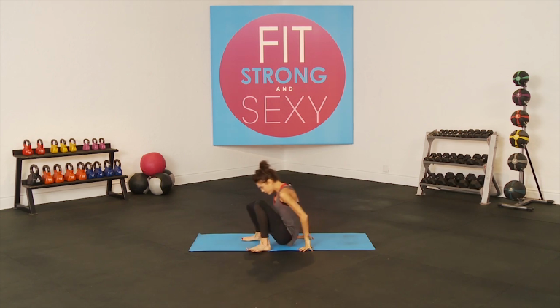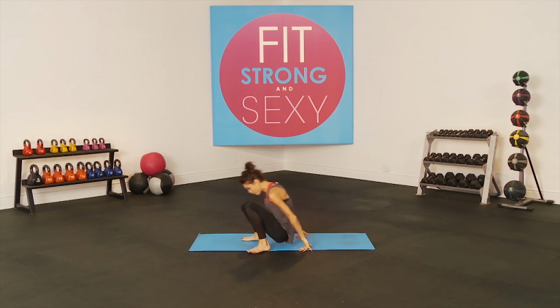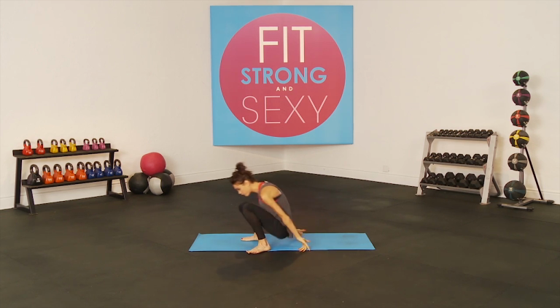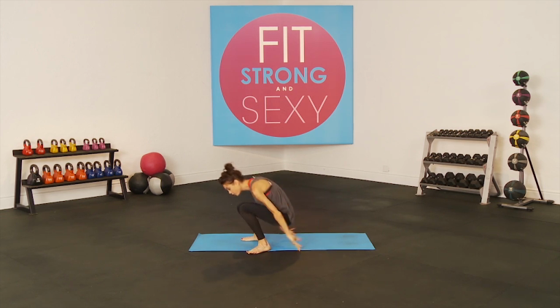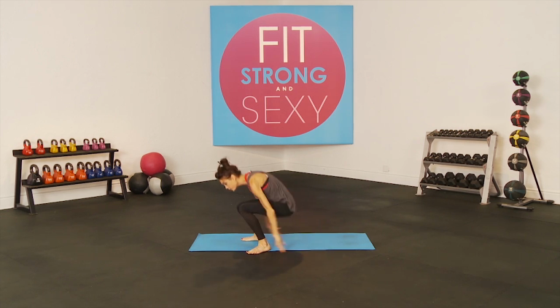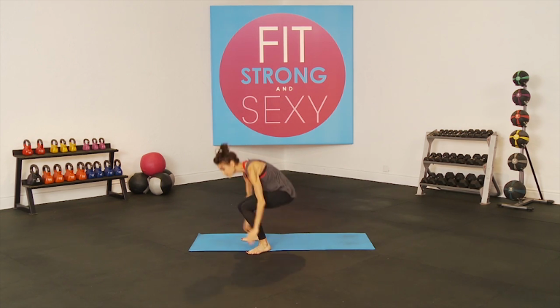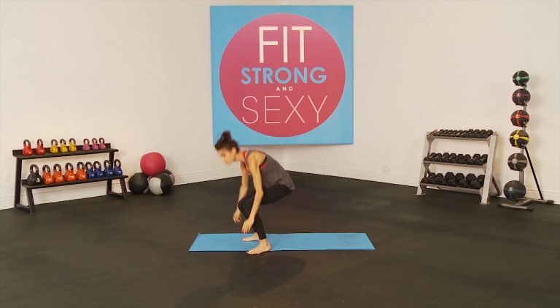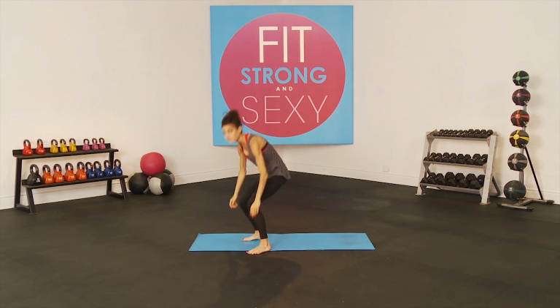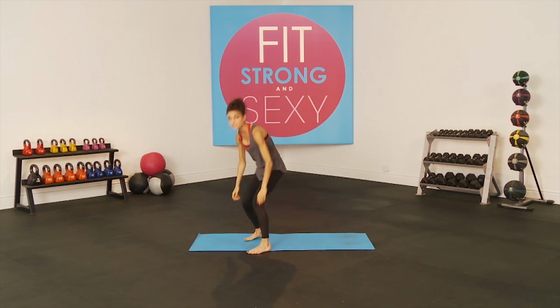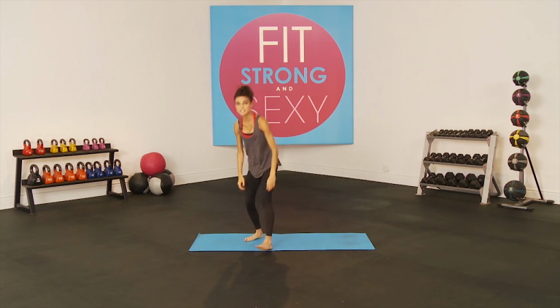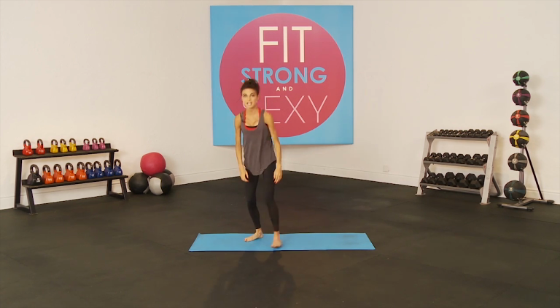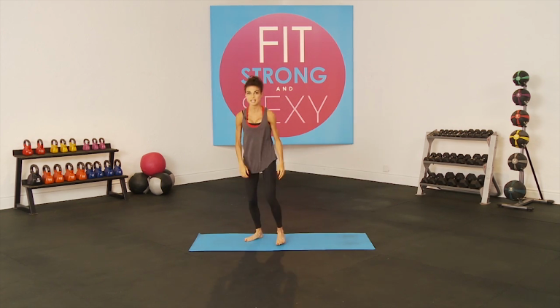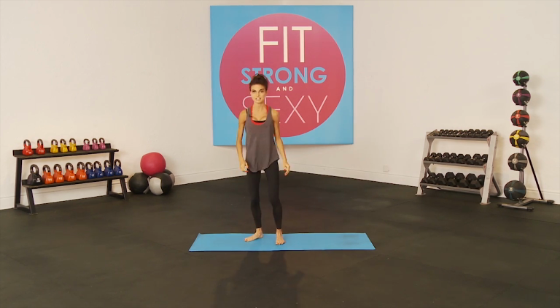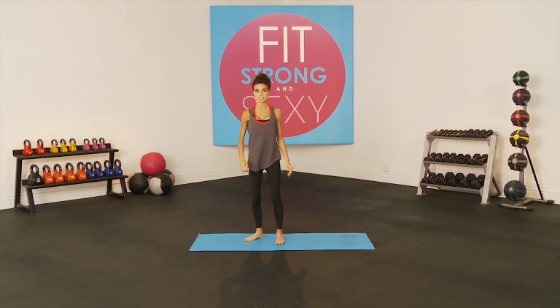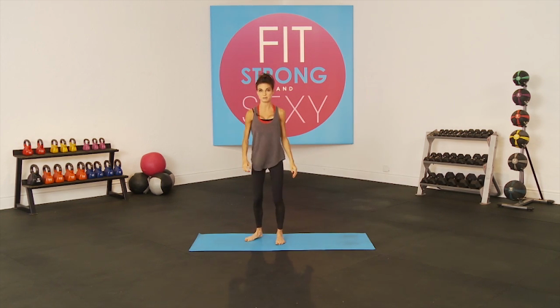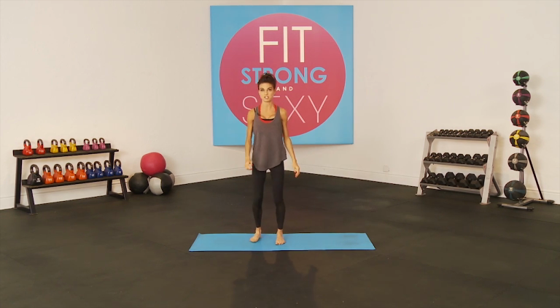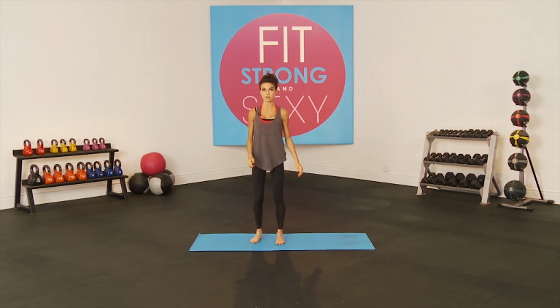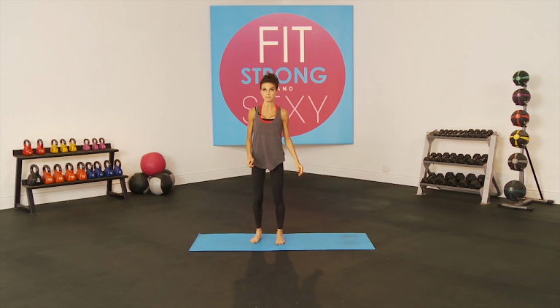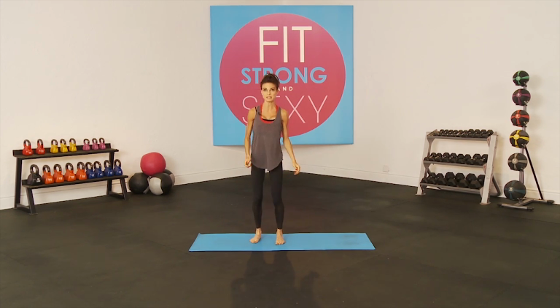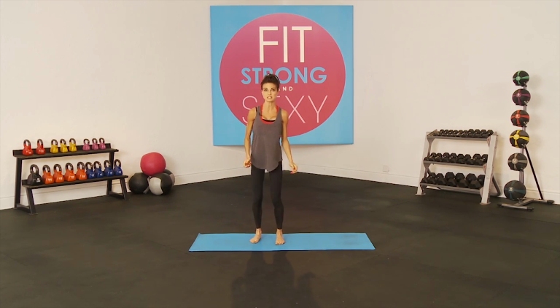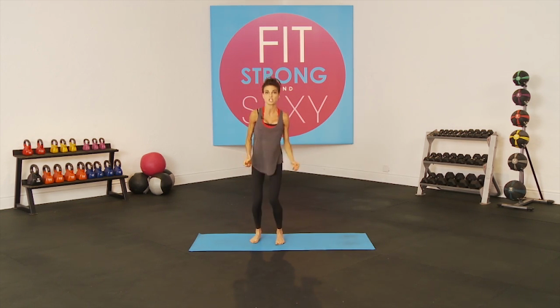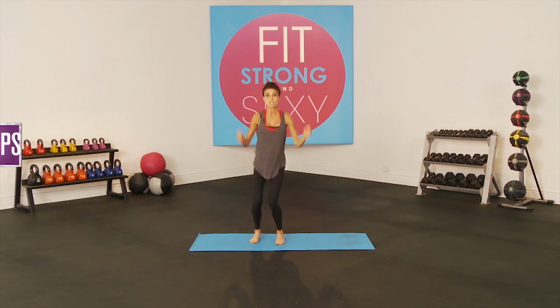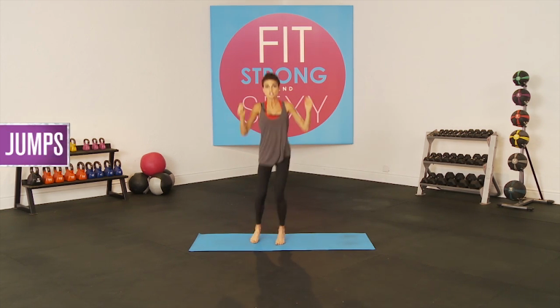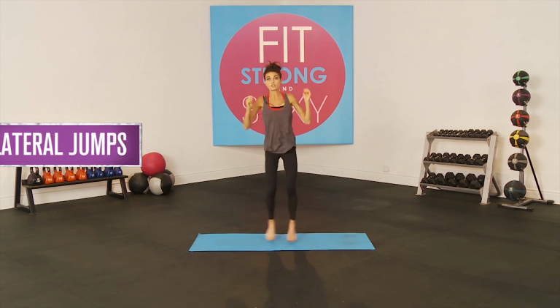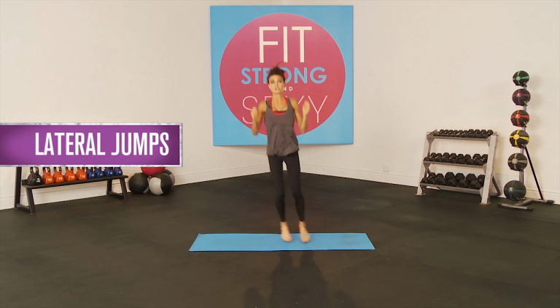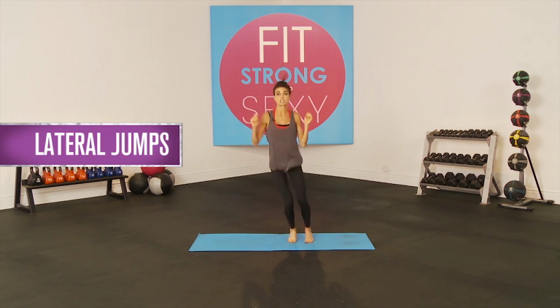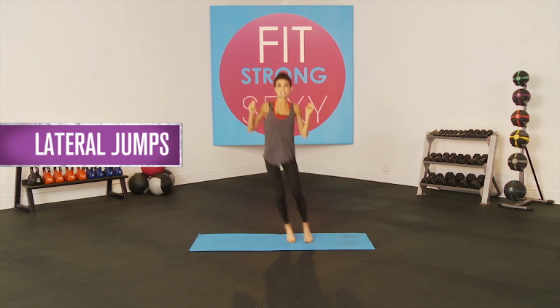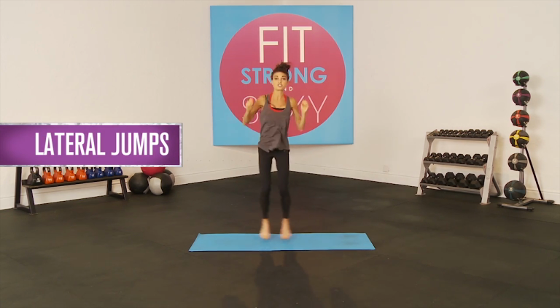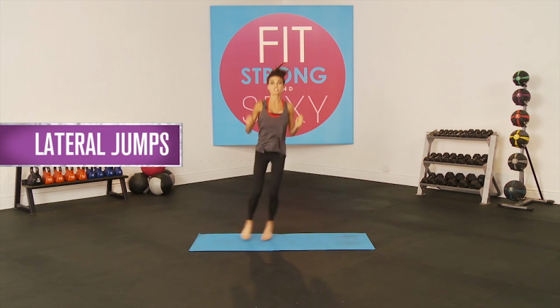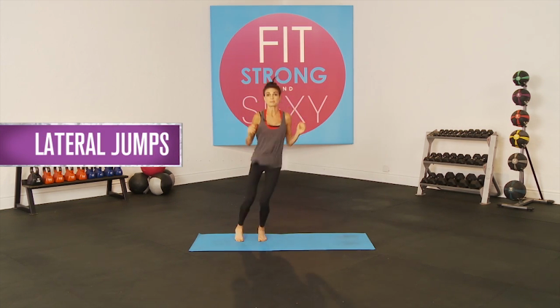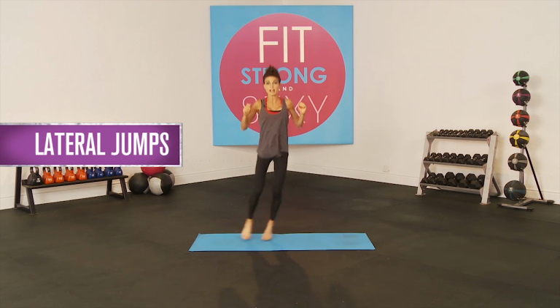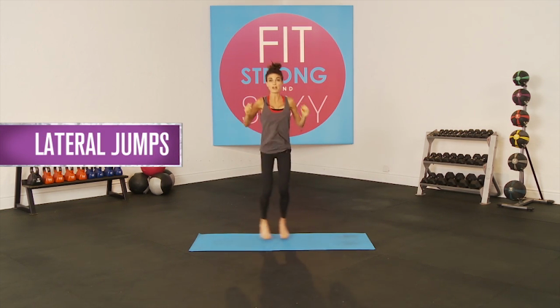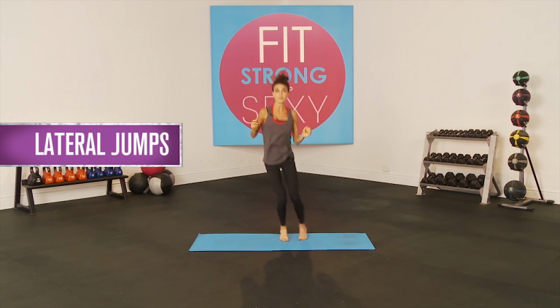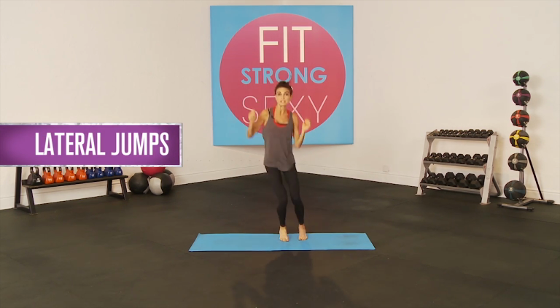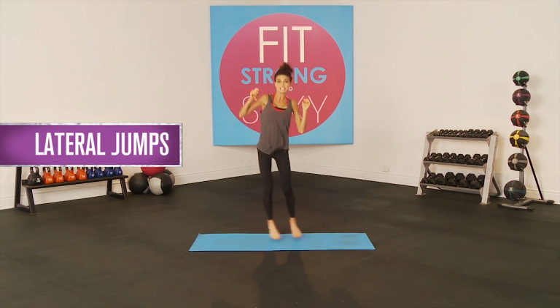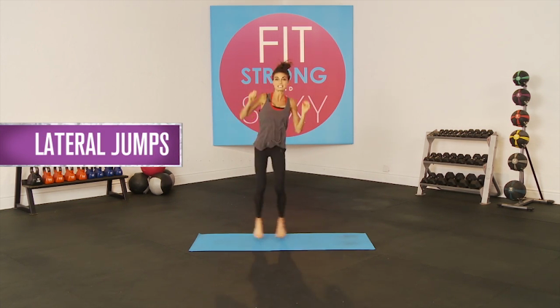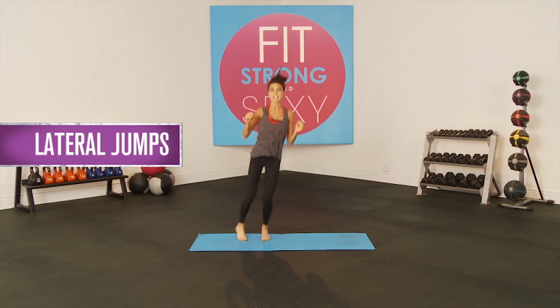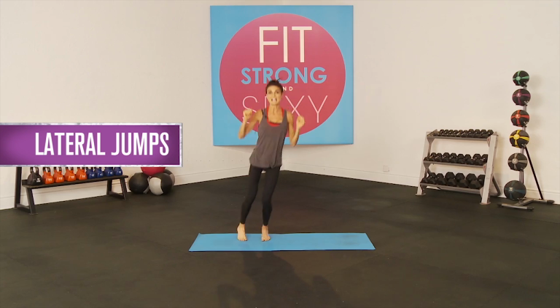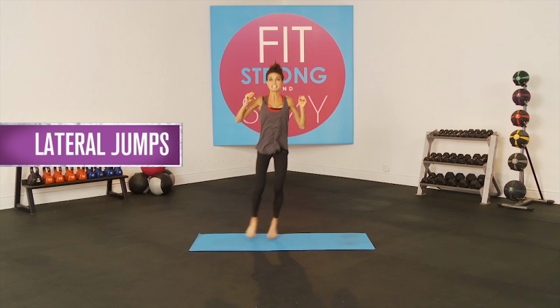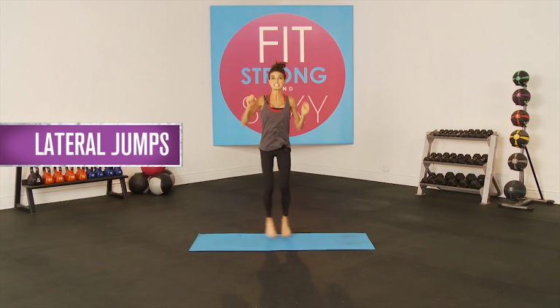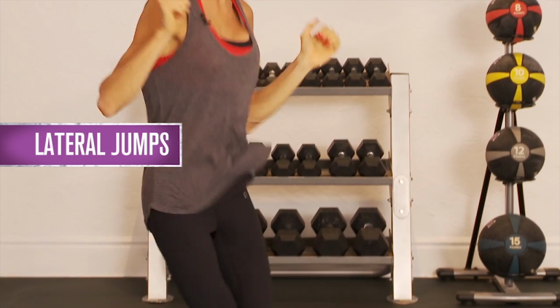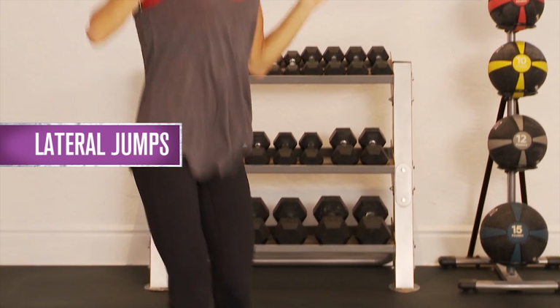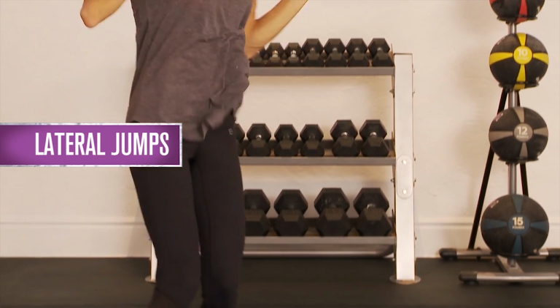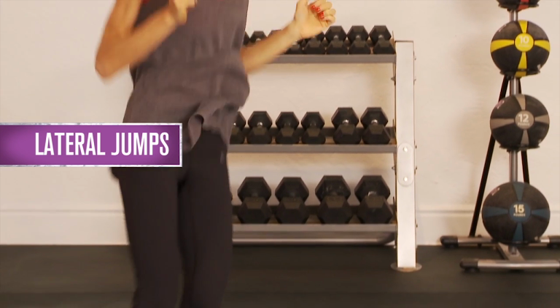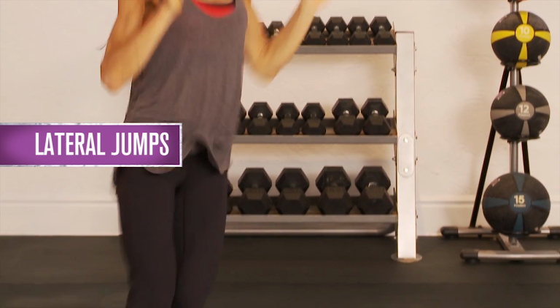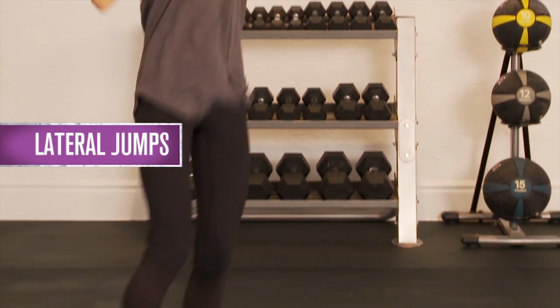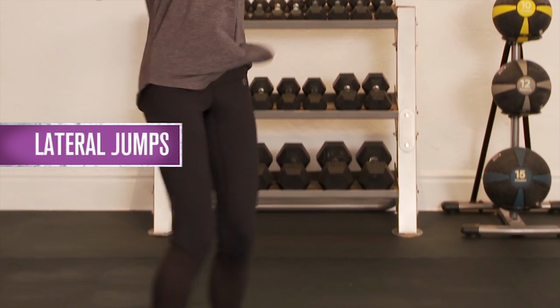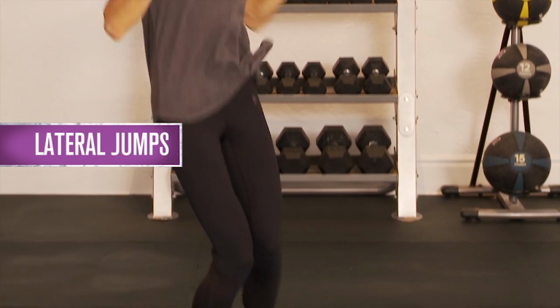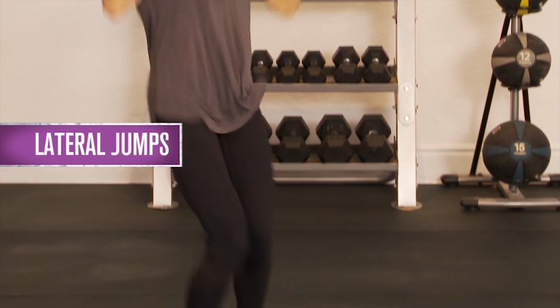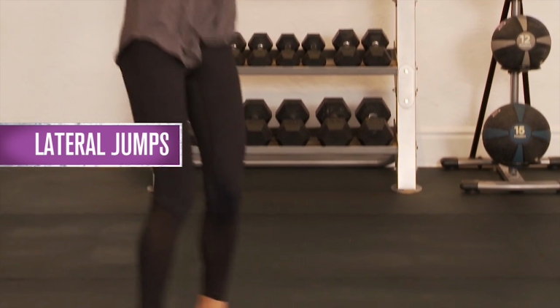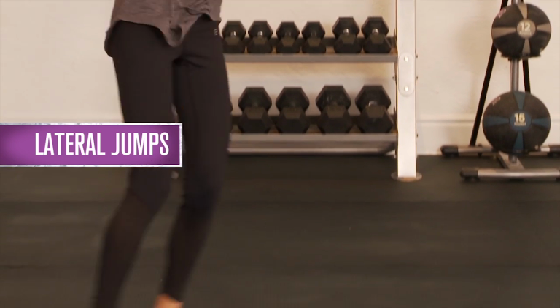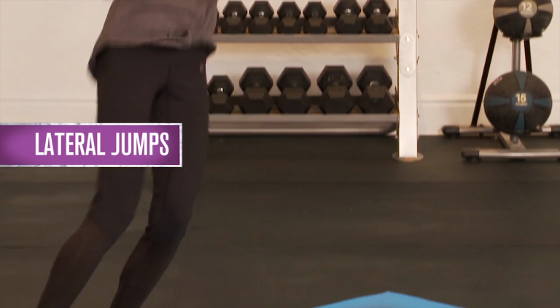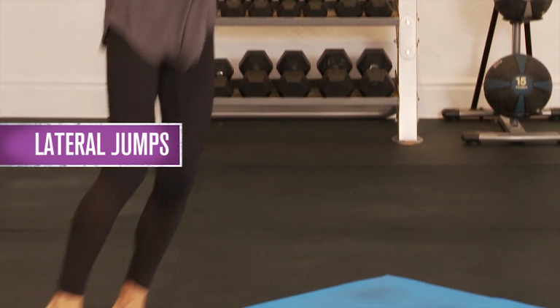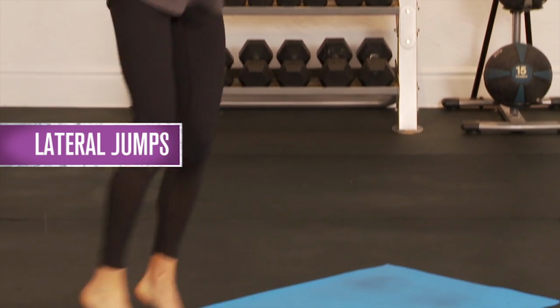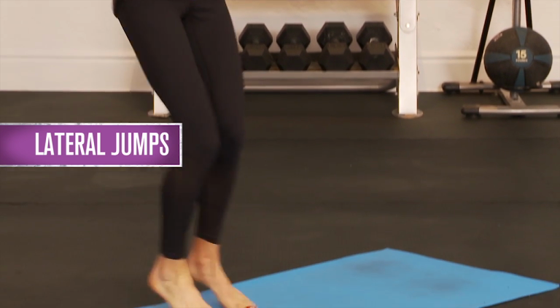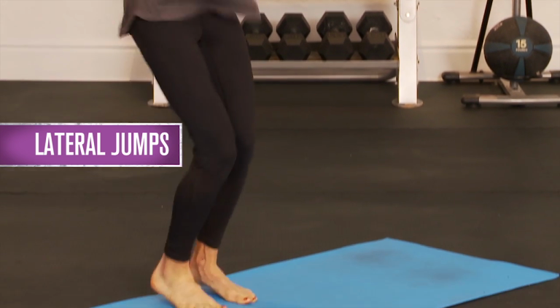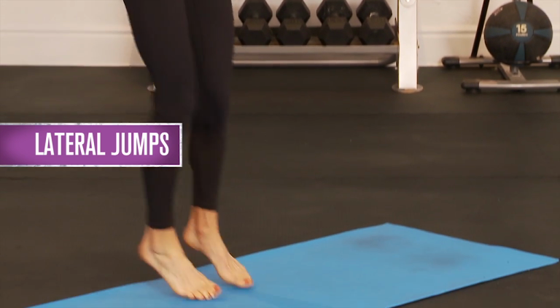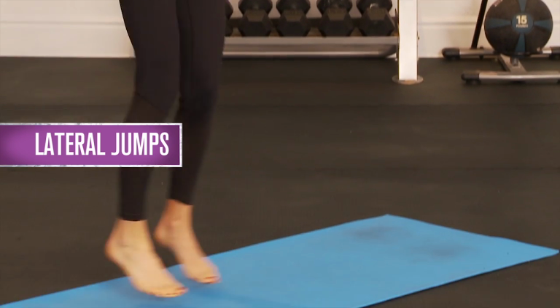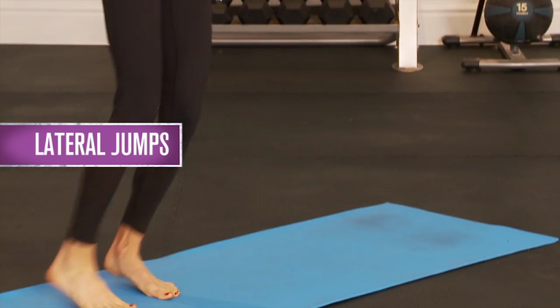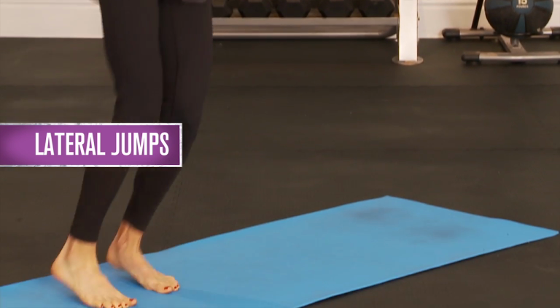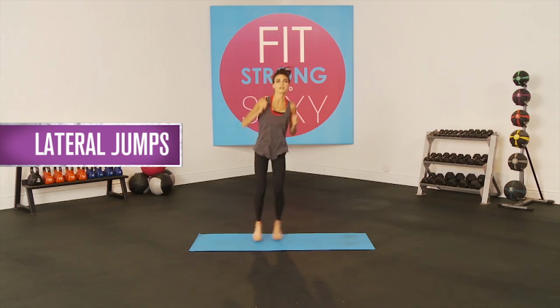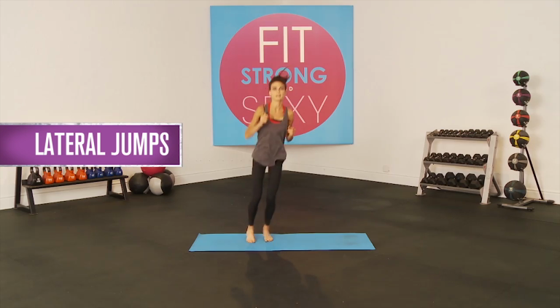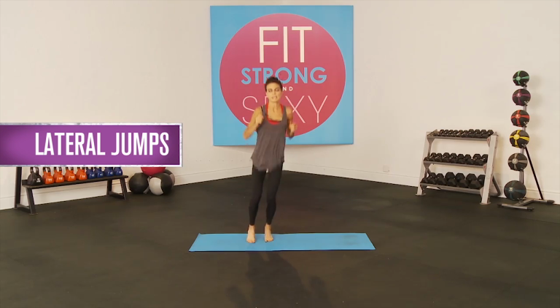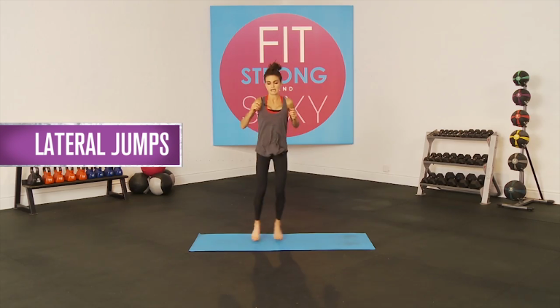Our cardio interval today is going to be jumpies. You're just going to jump laterally side to side, just like that — 30 seconds.